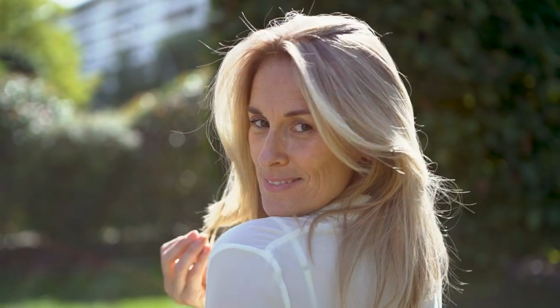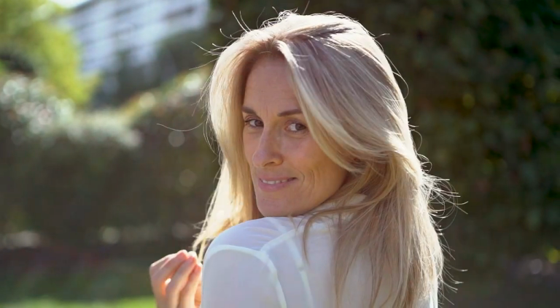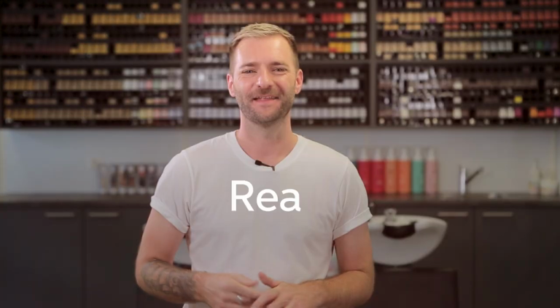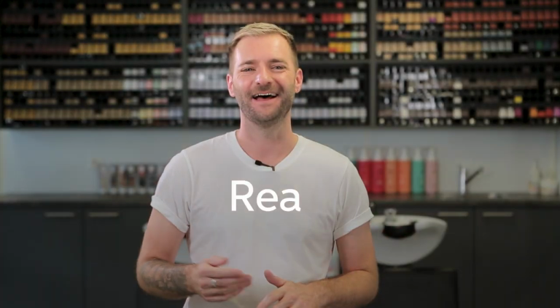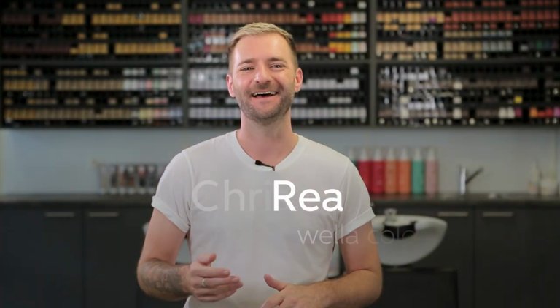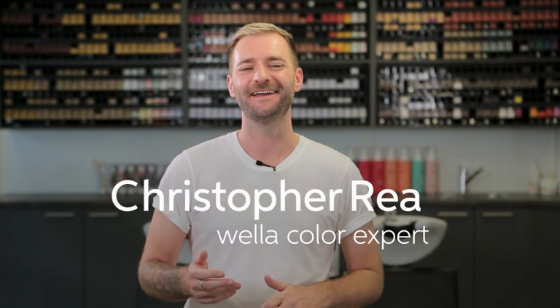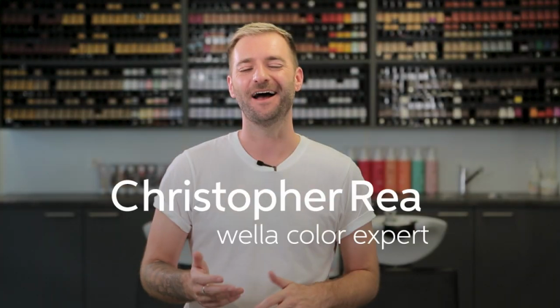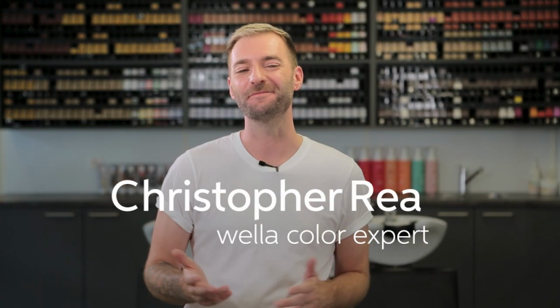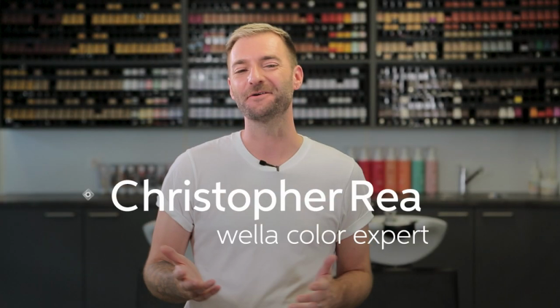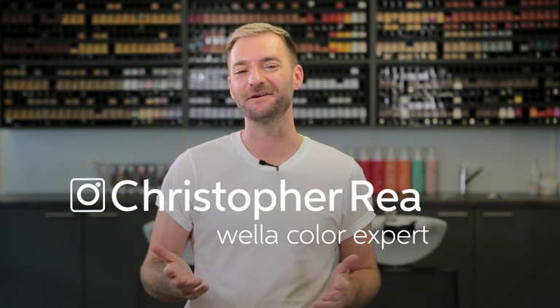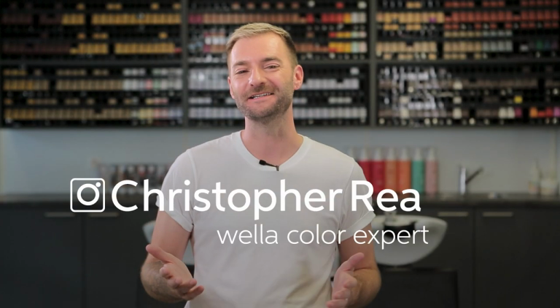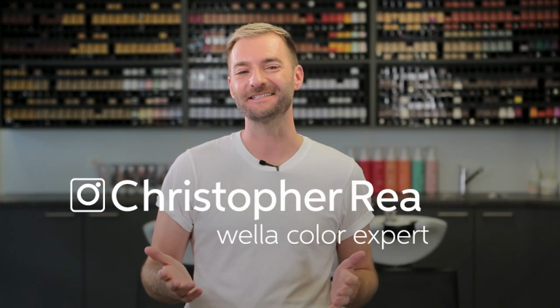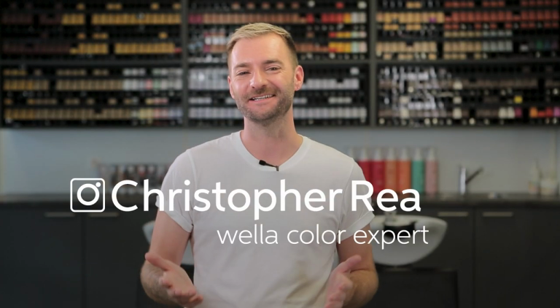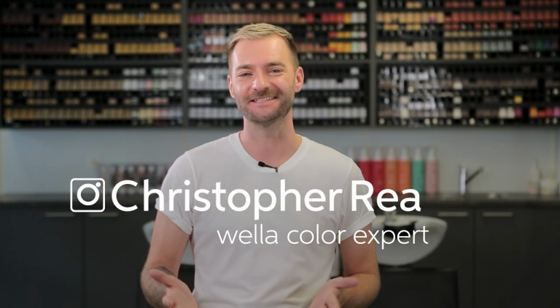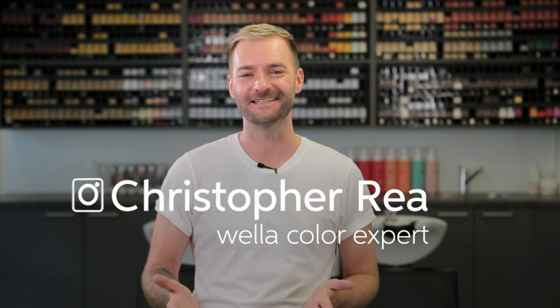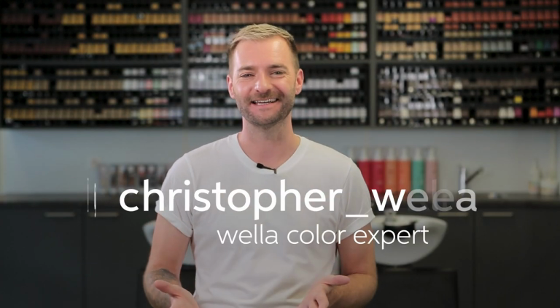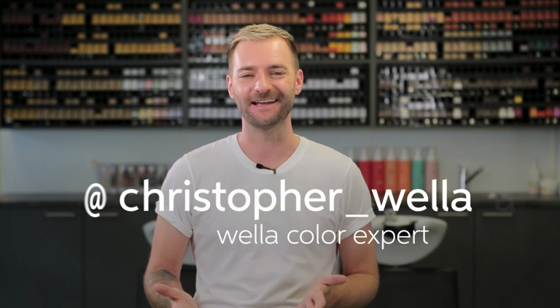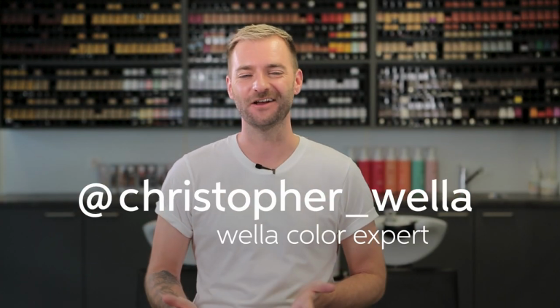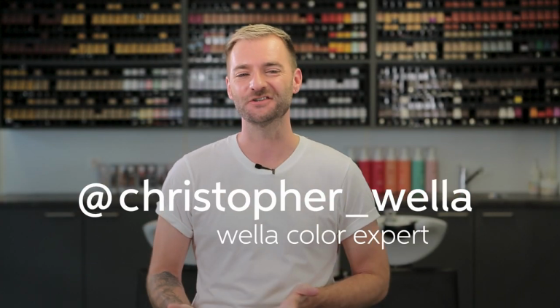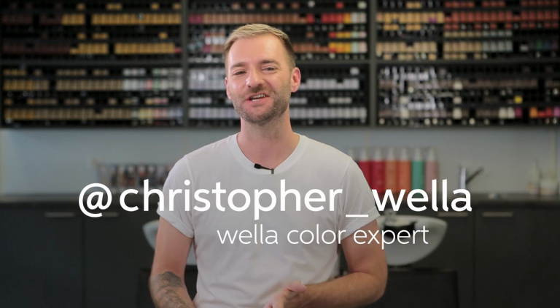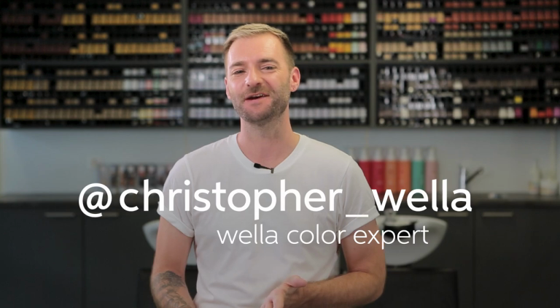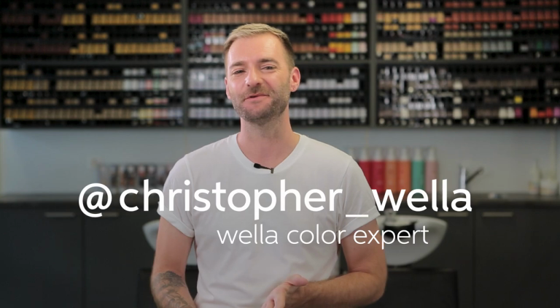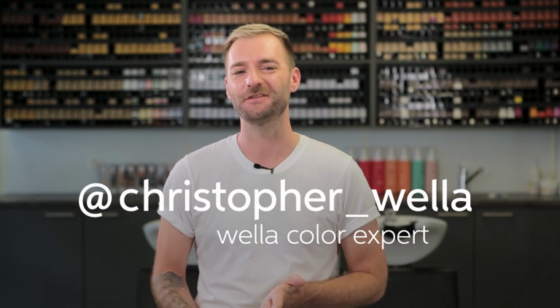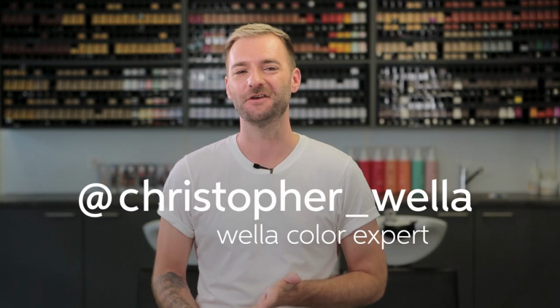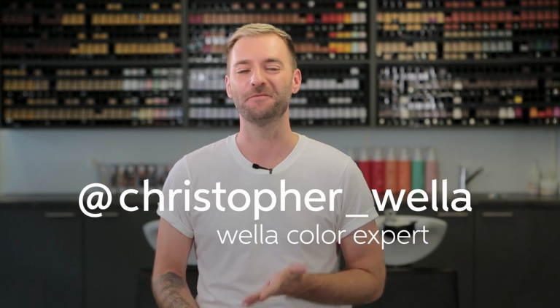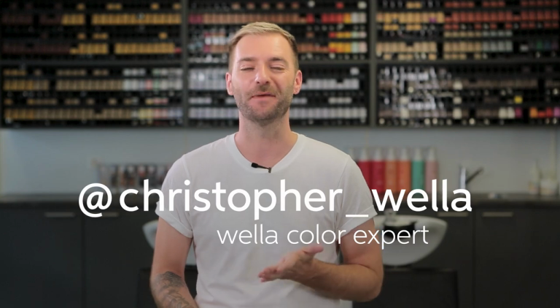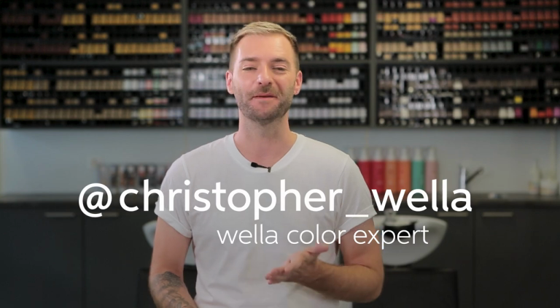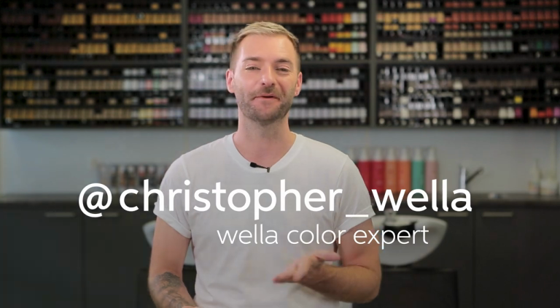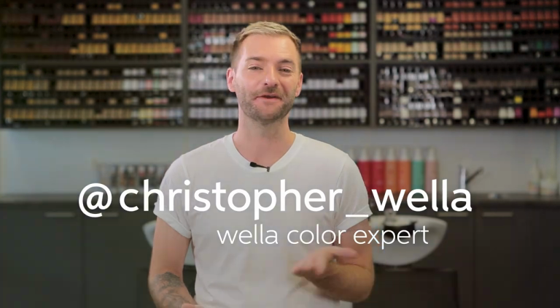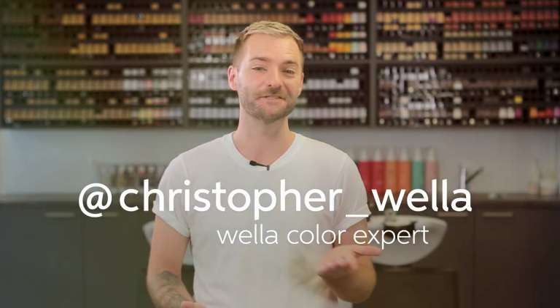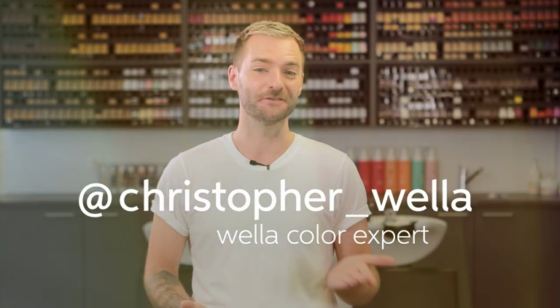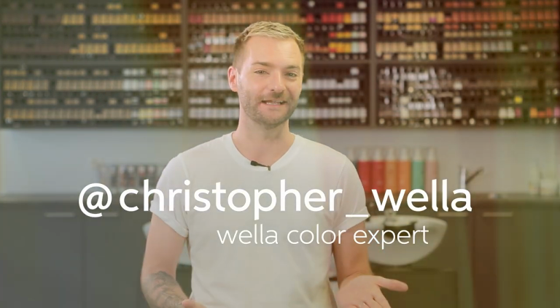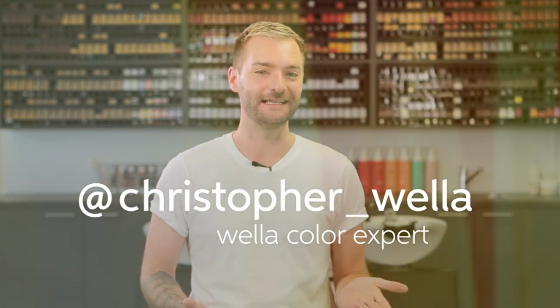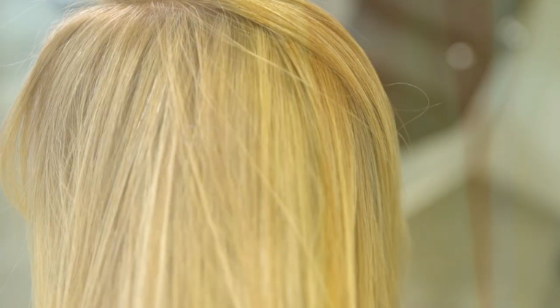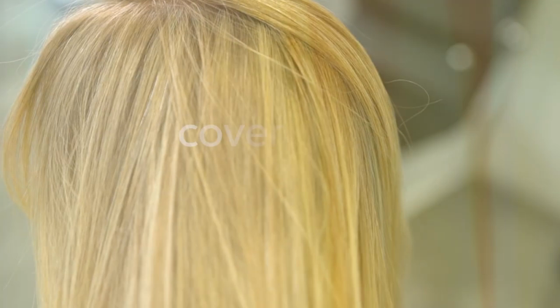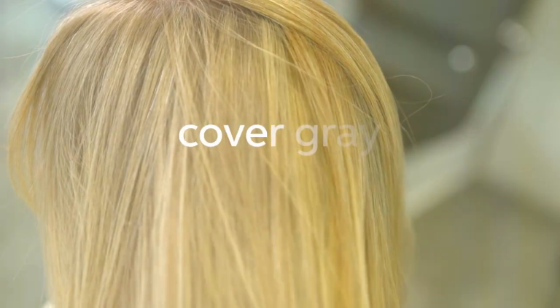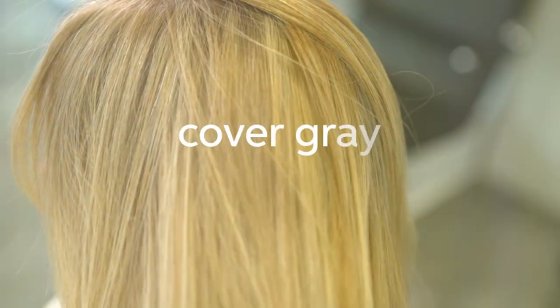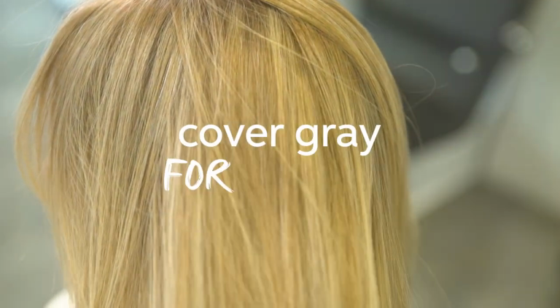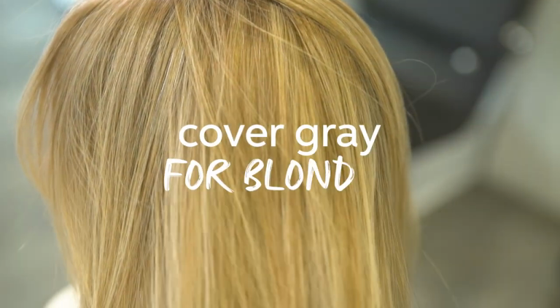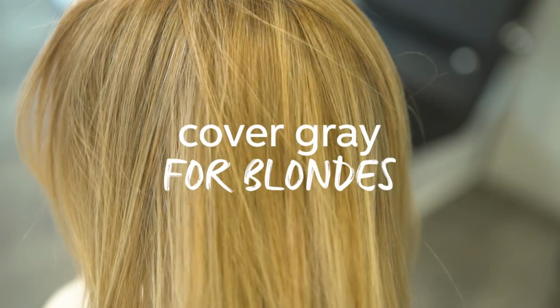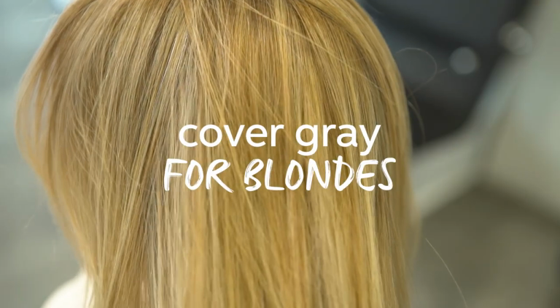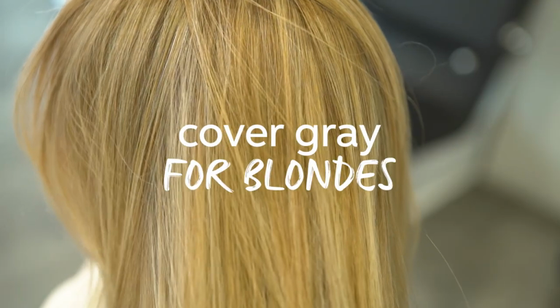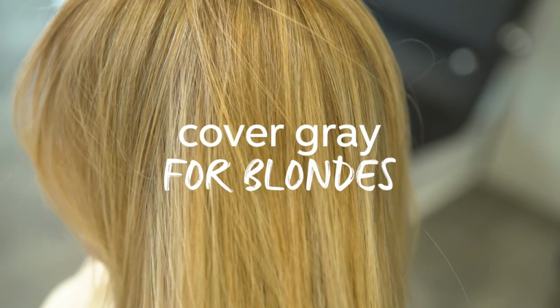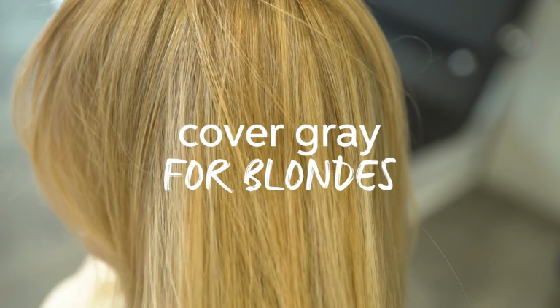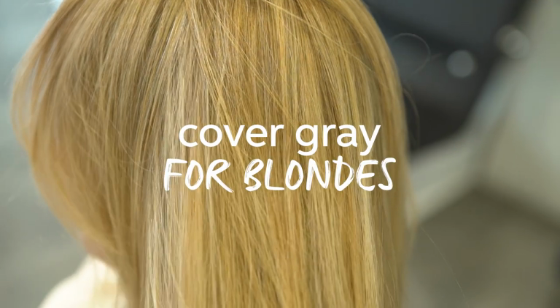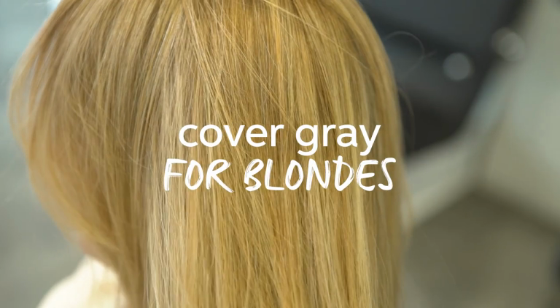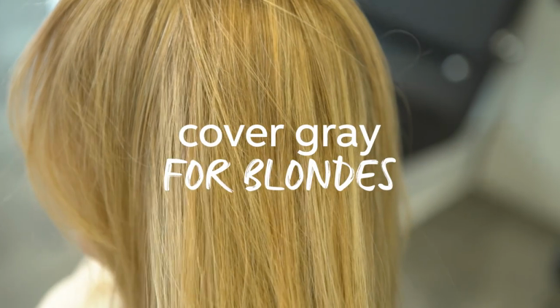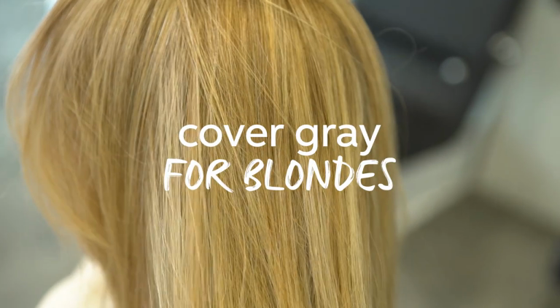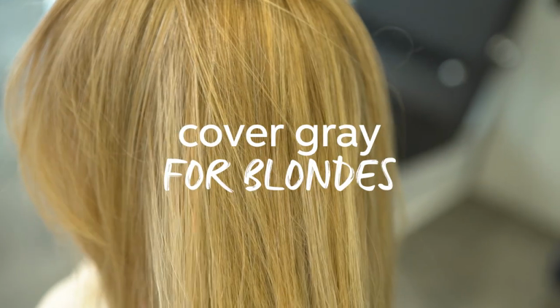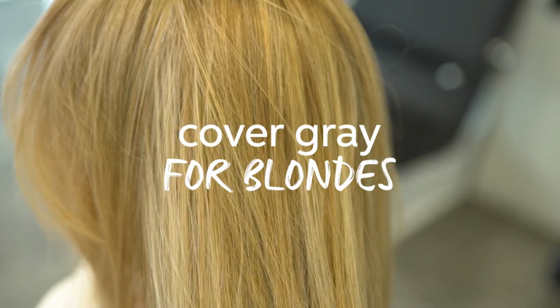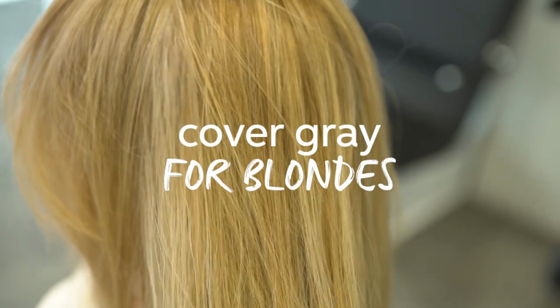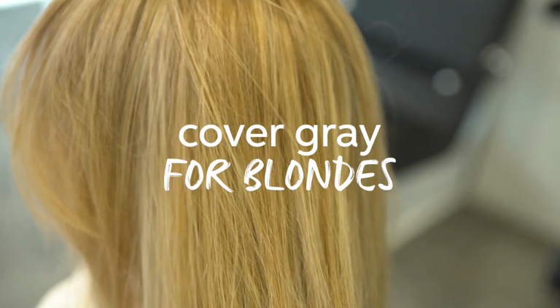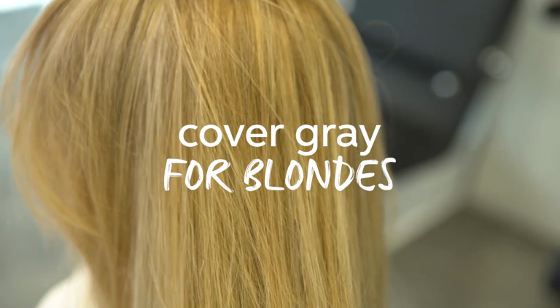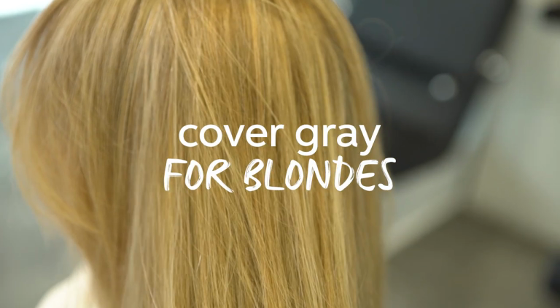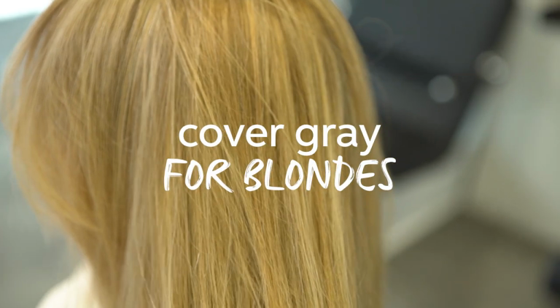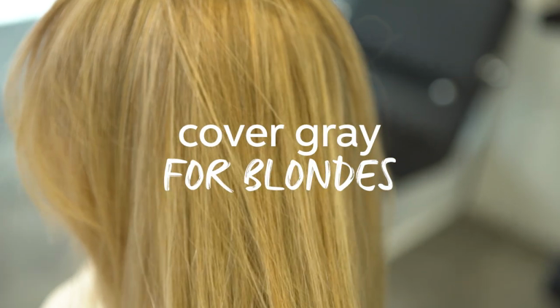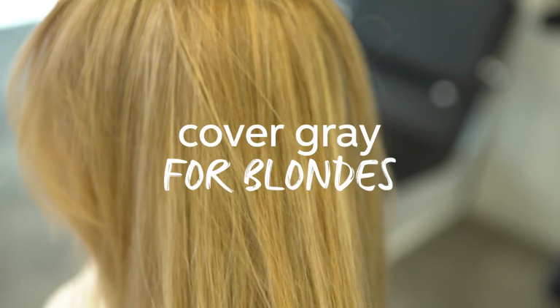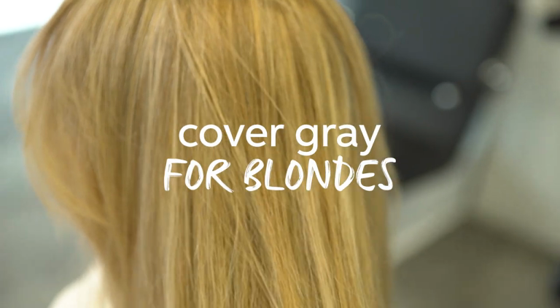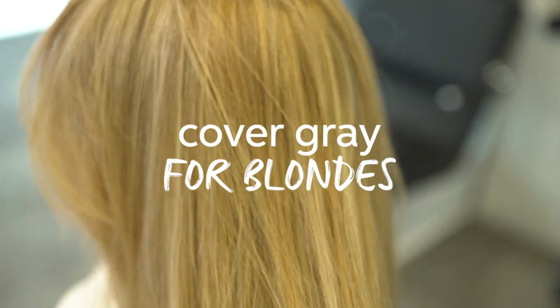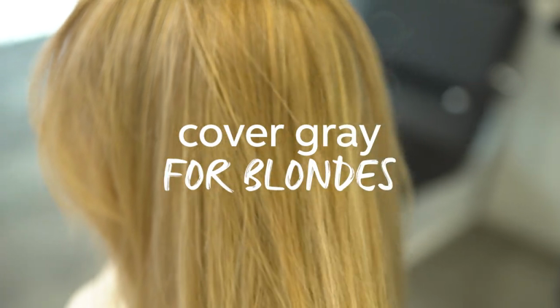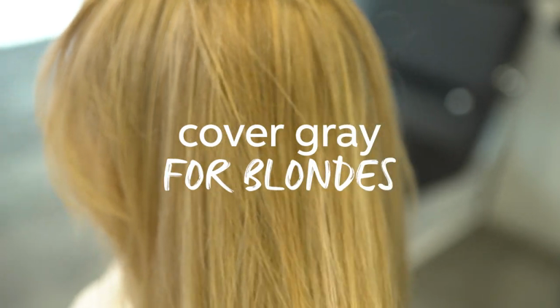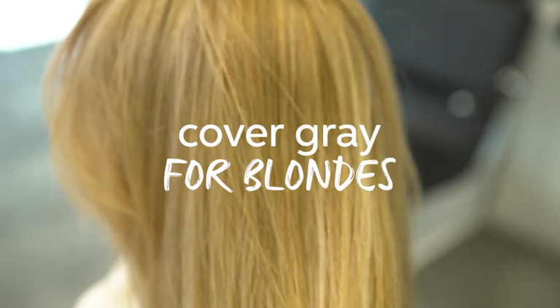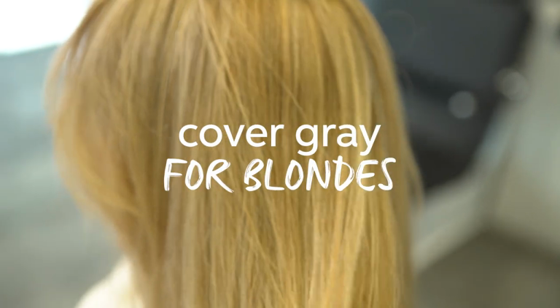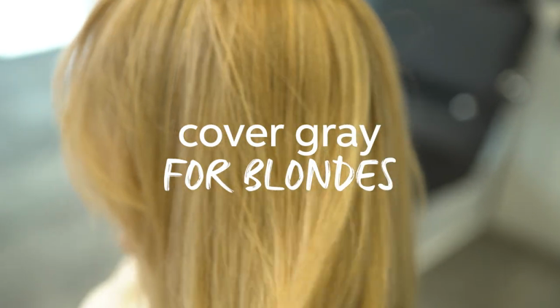Hi, I'm Chris and today I'll share with you my personal hints and tips when covering grey hair for clients with blonde.